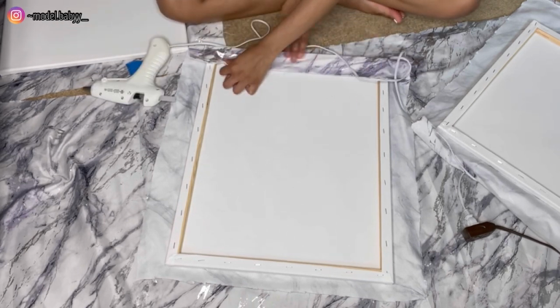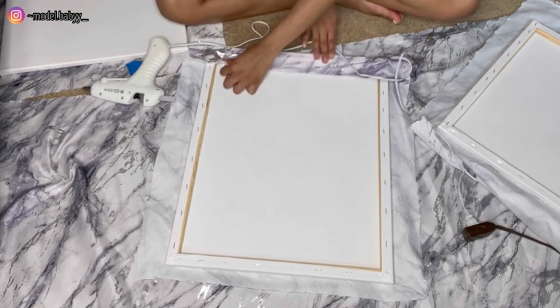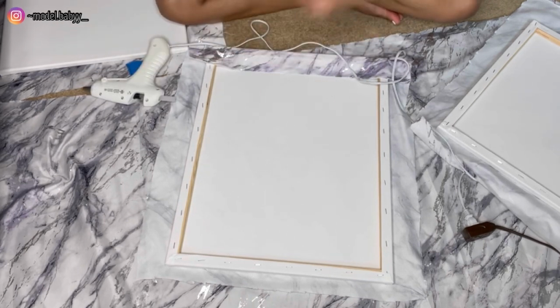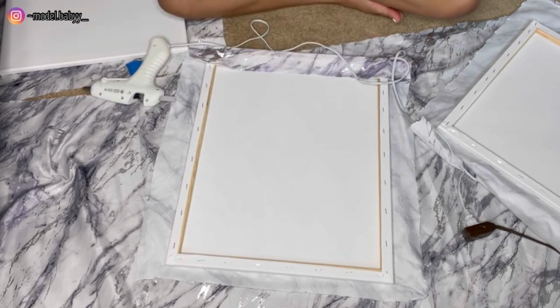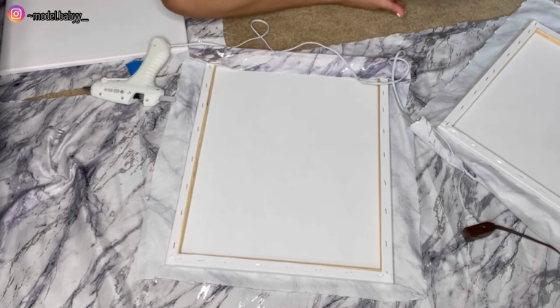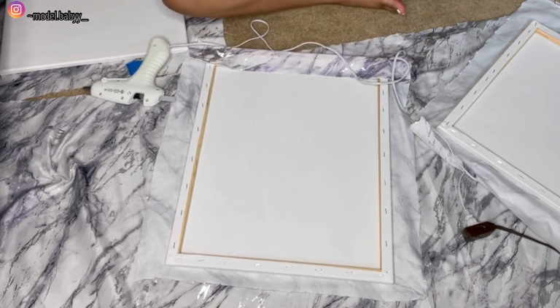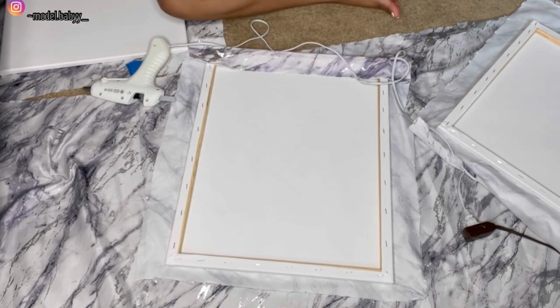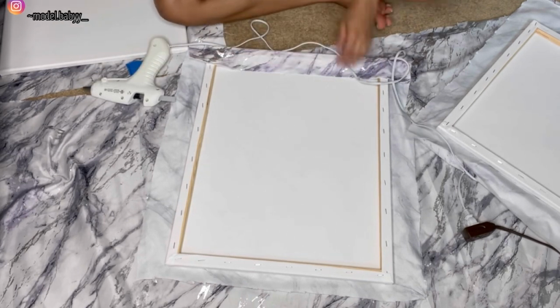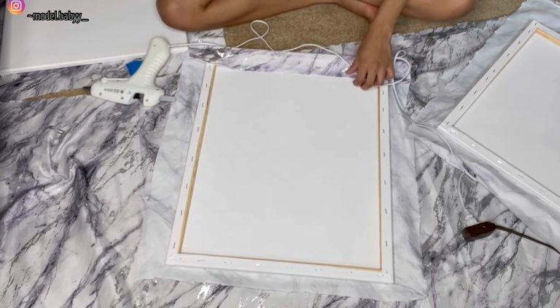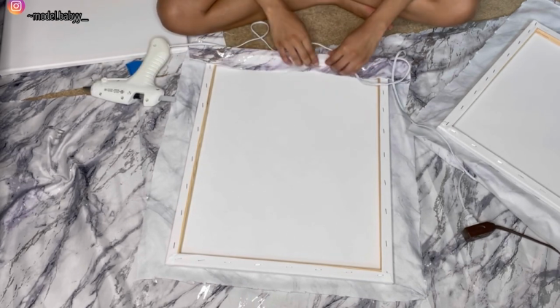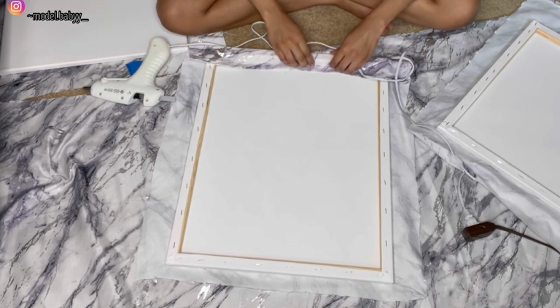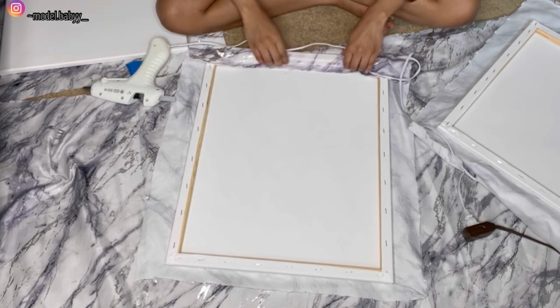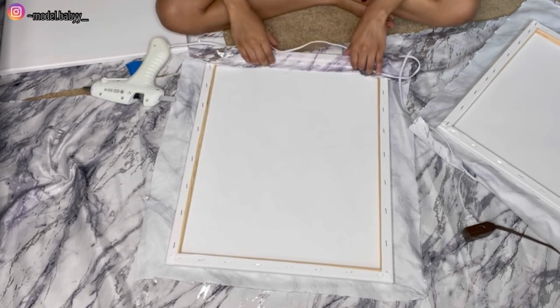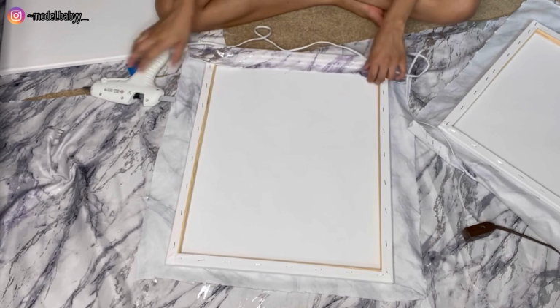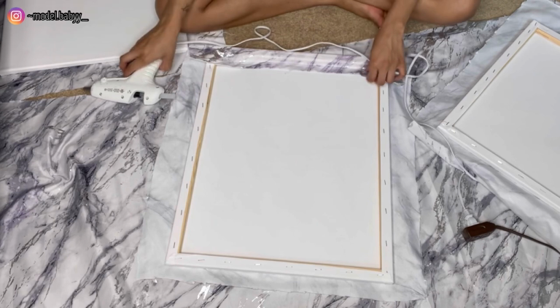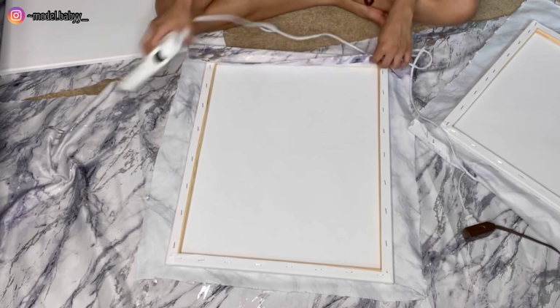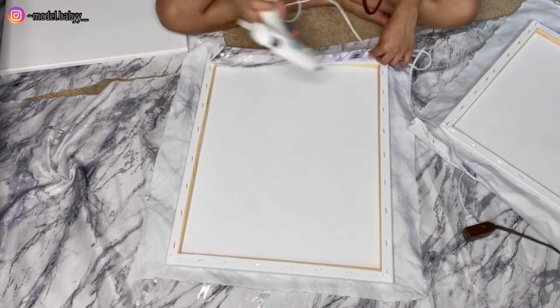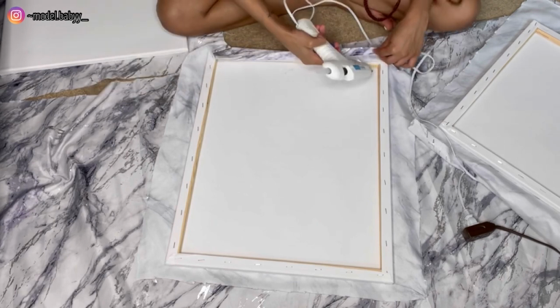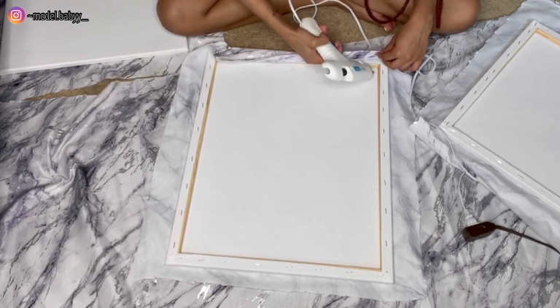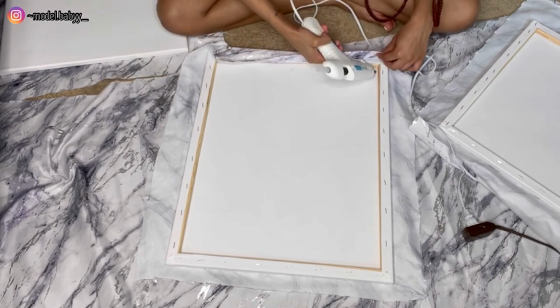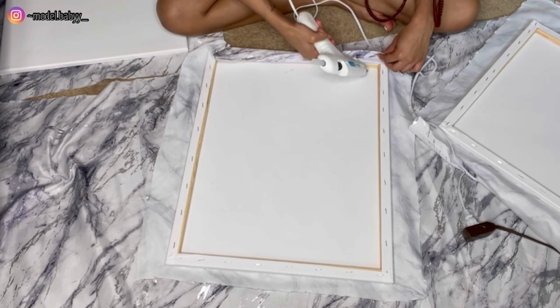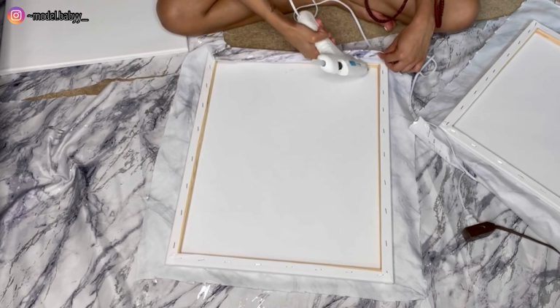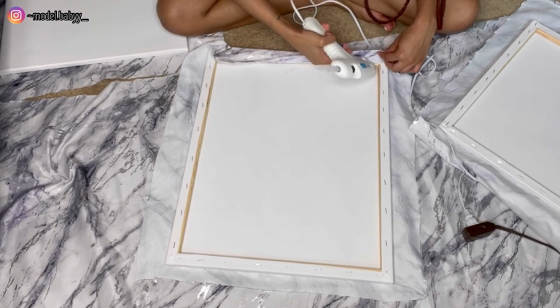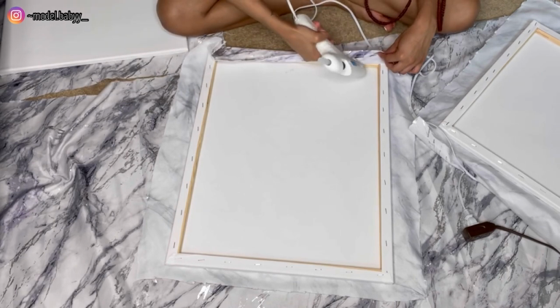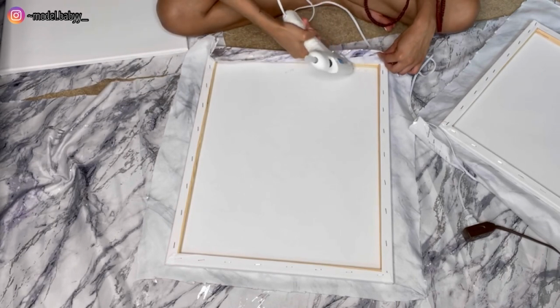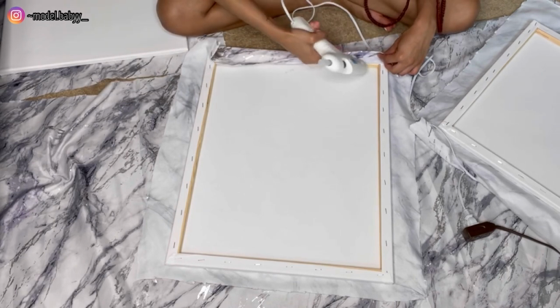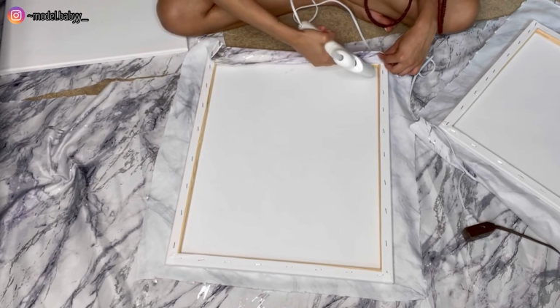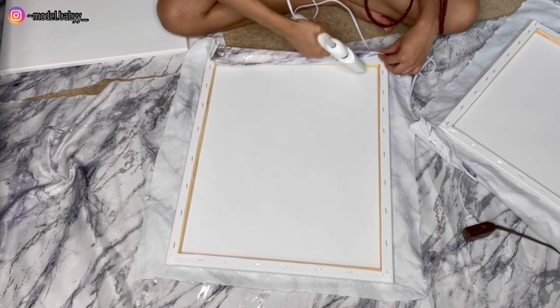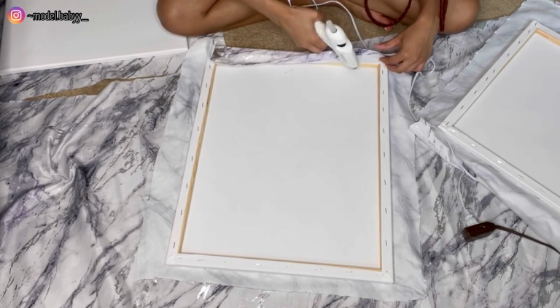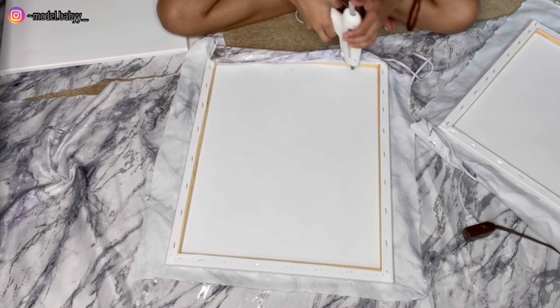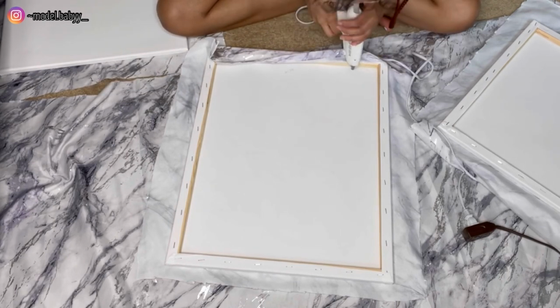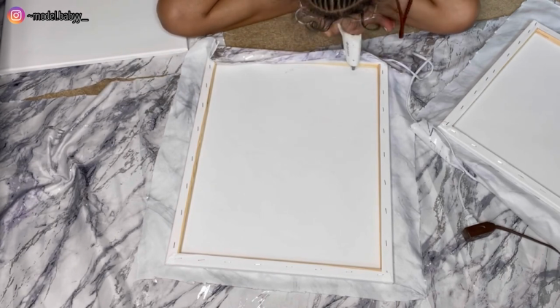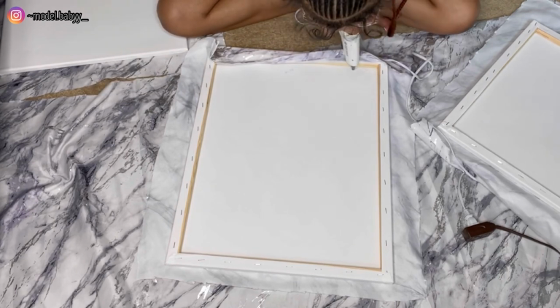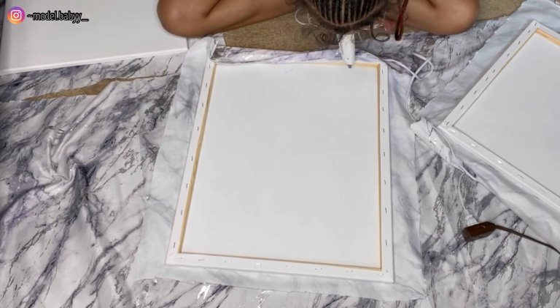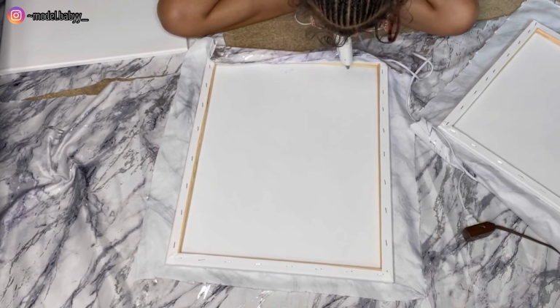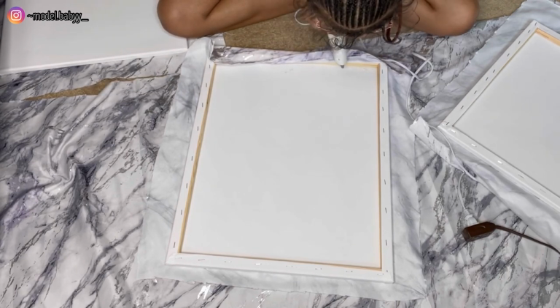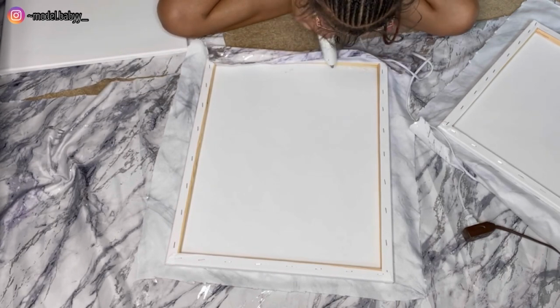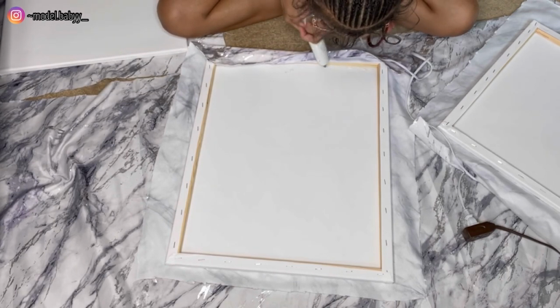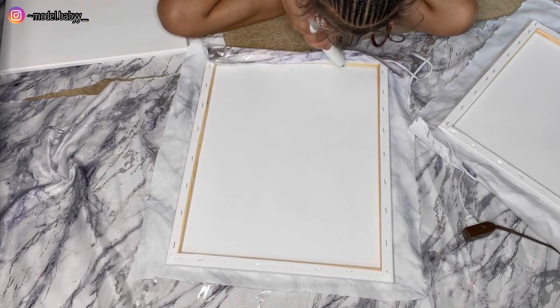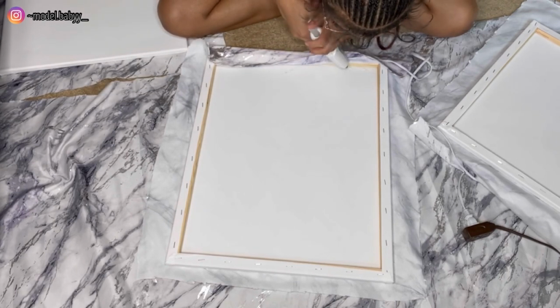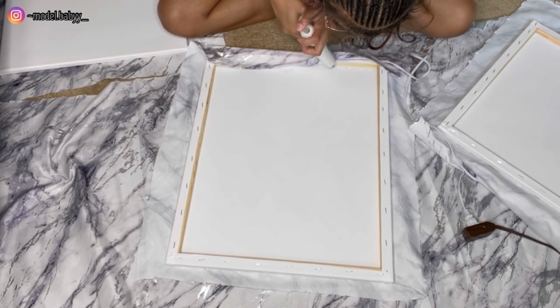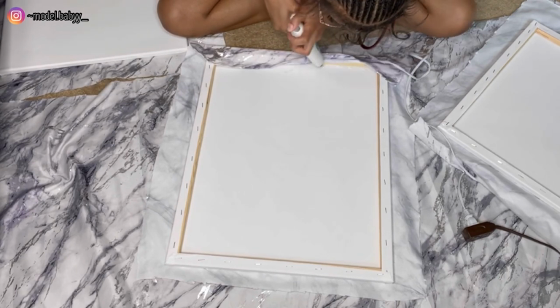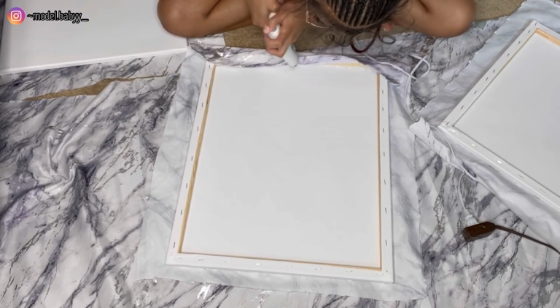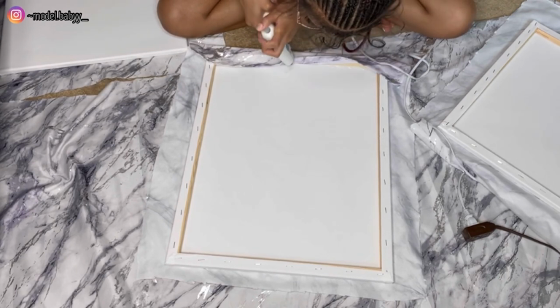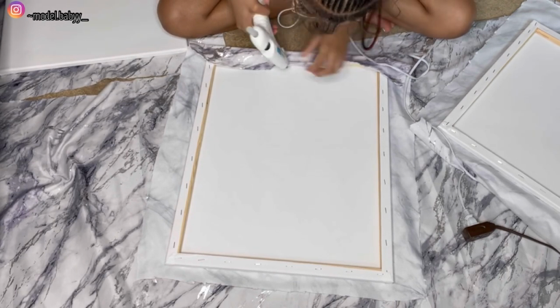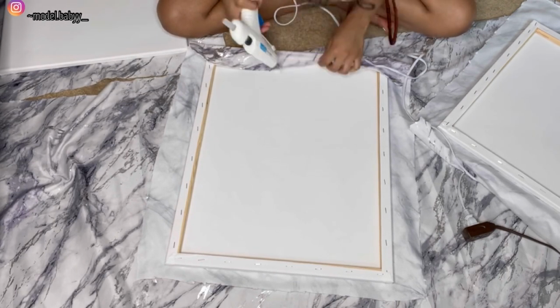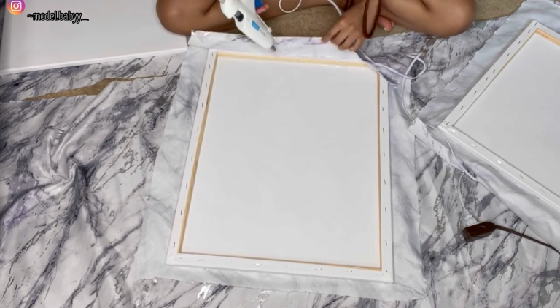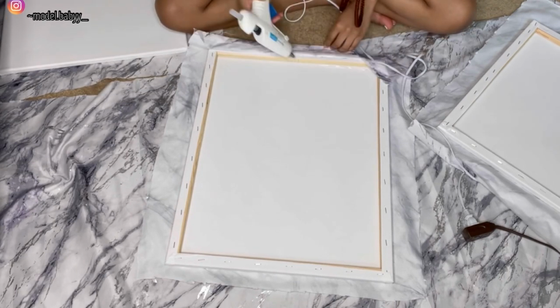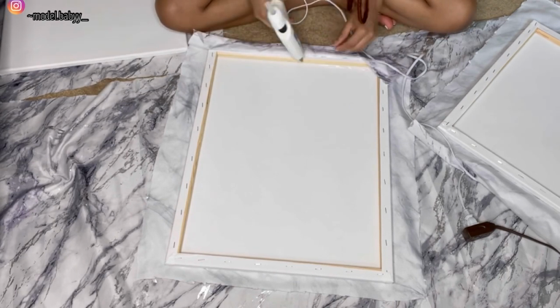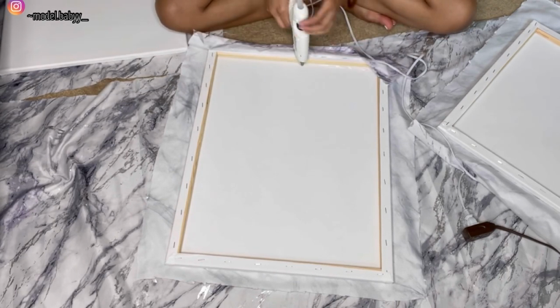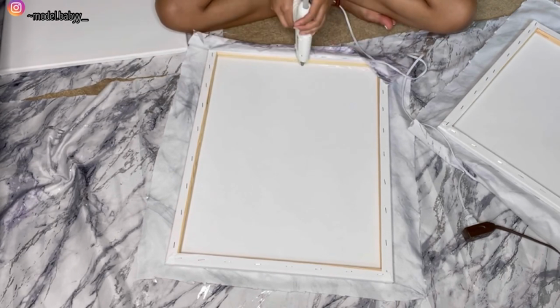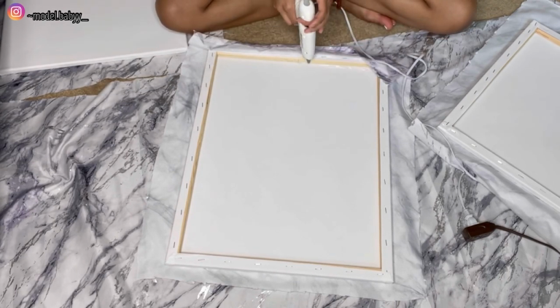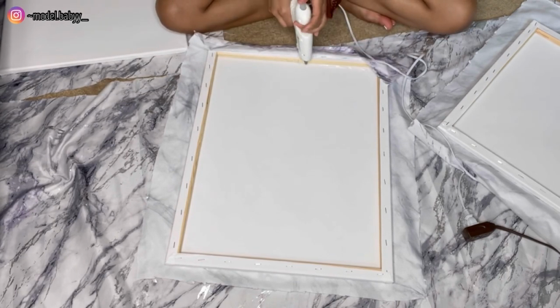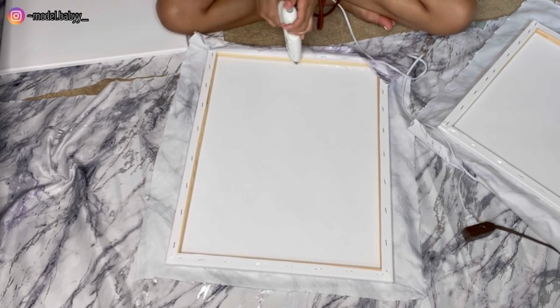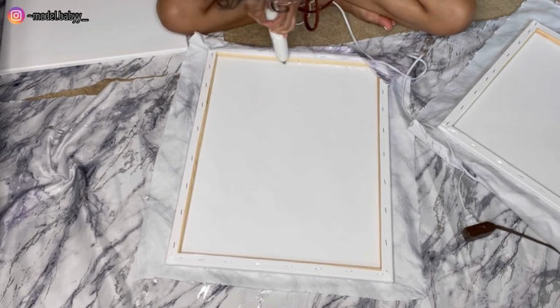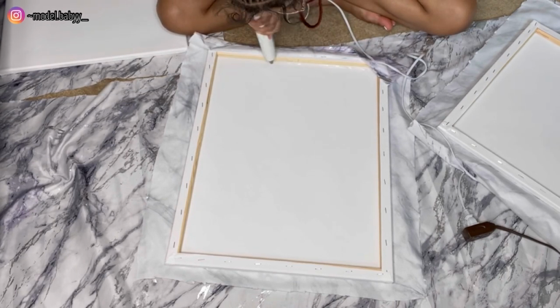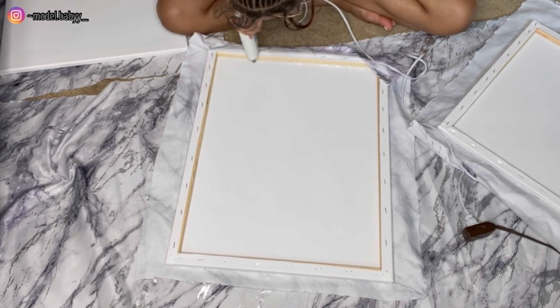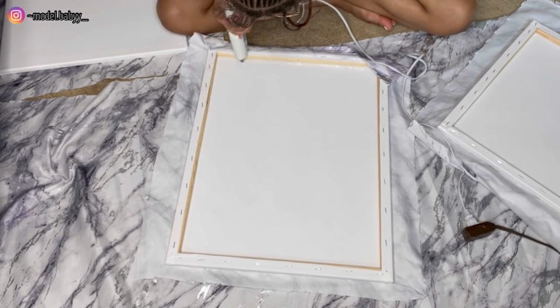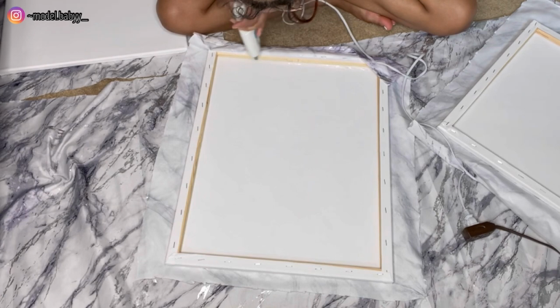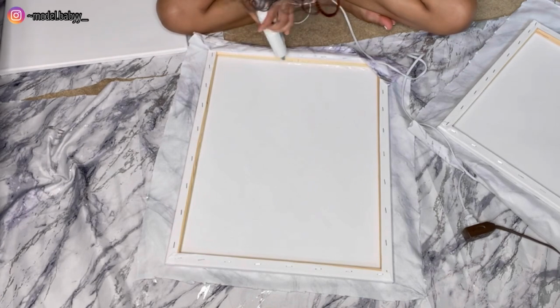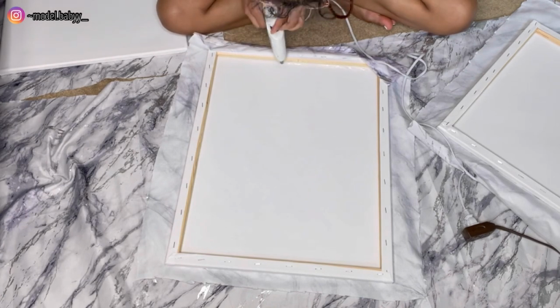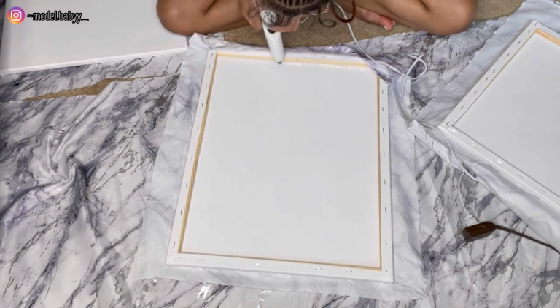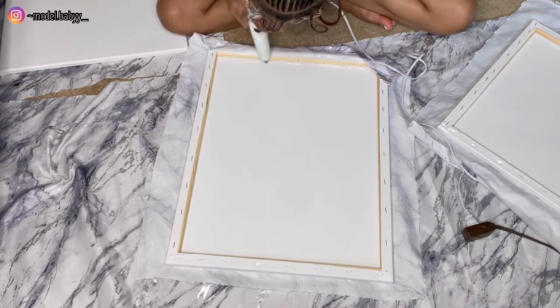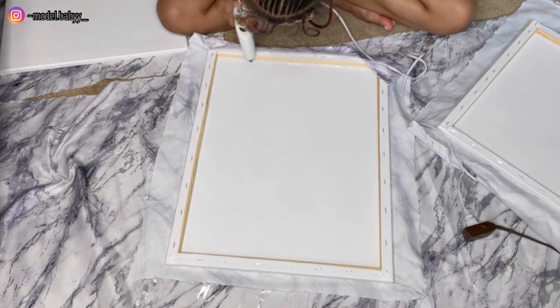Then you're just going to repeat this for each canvas until you are finished.